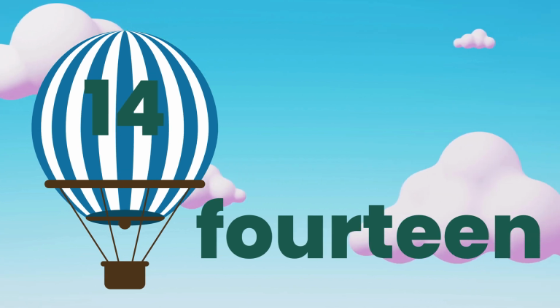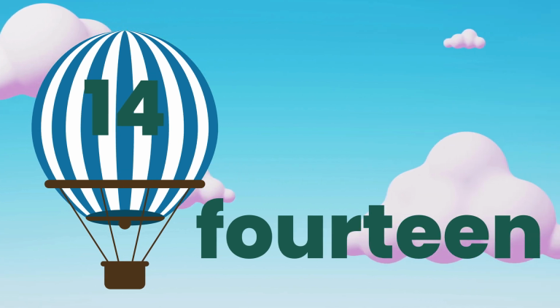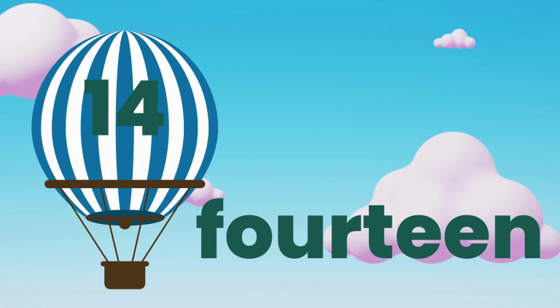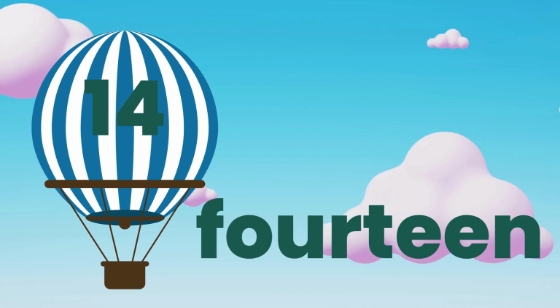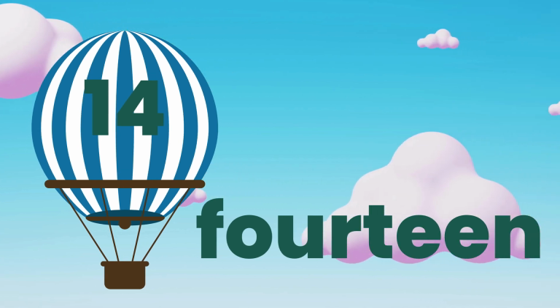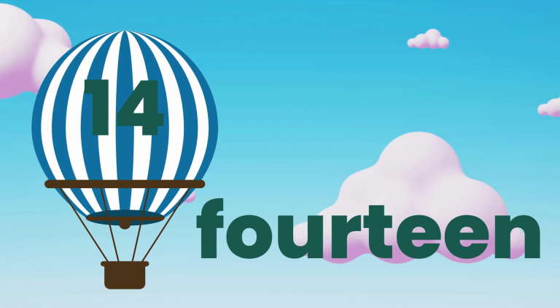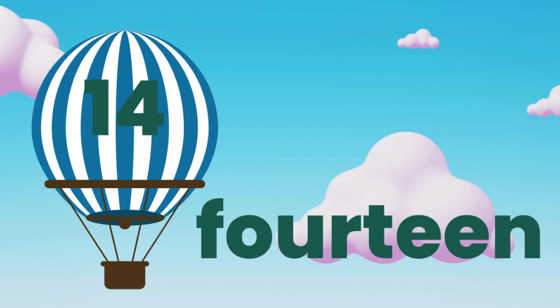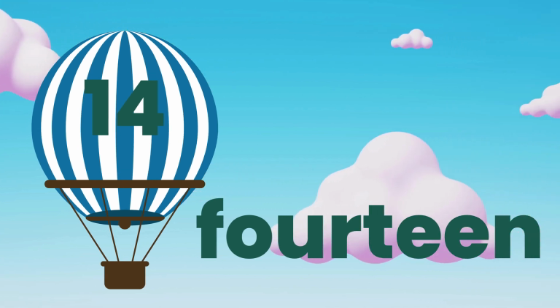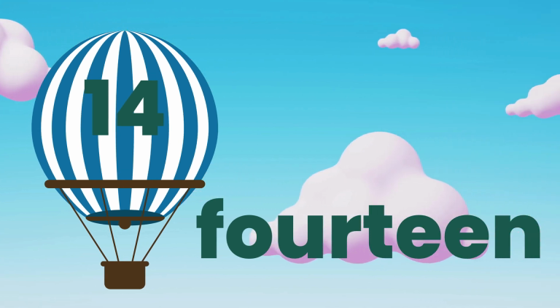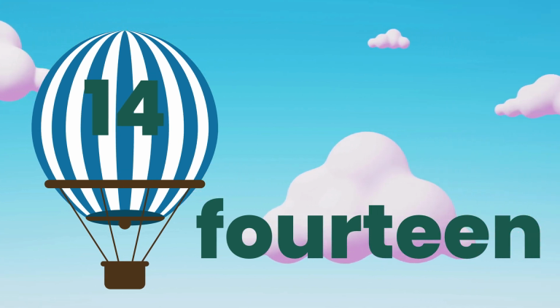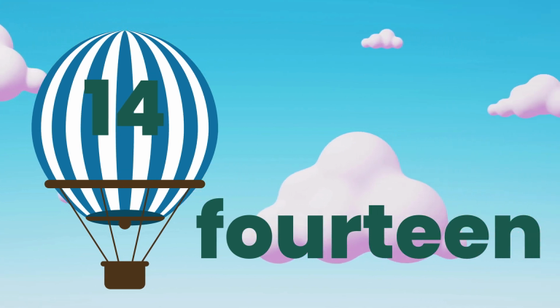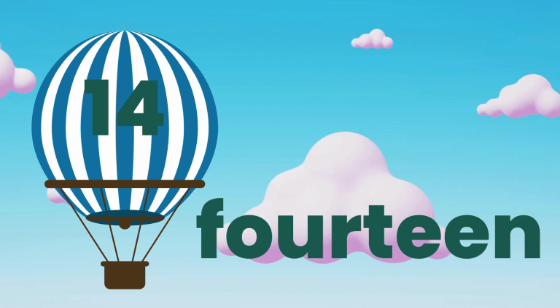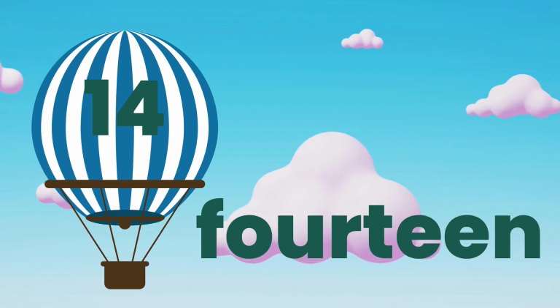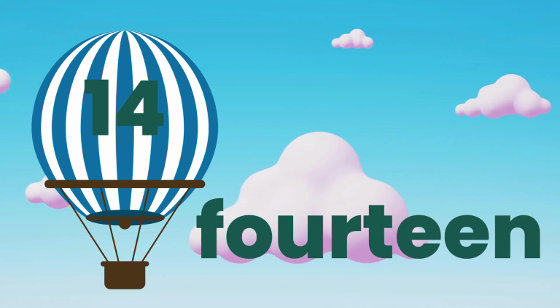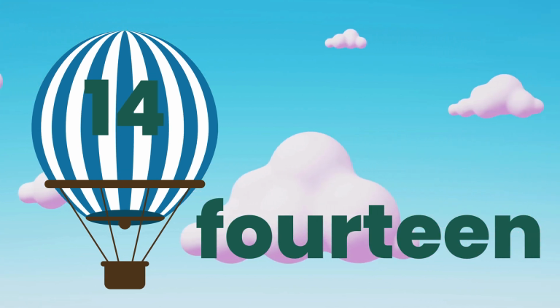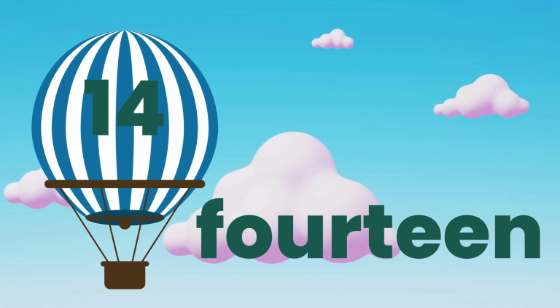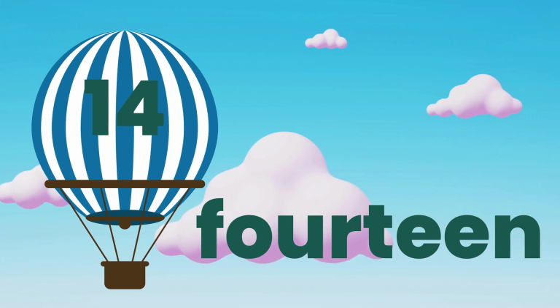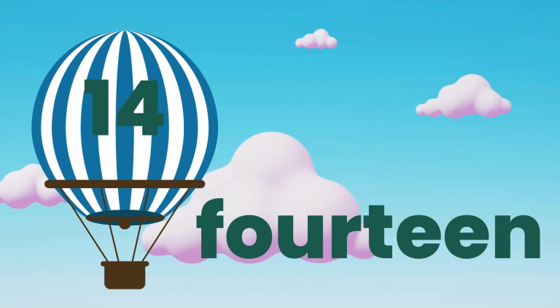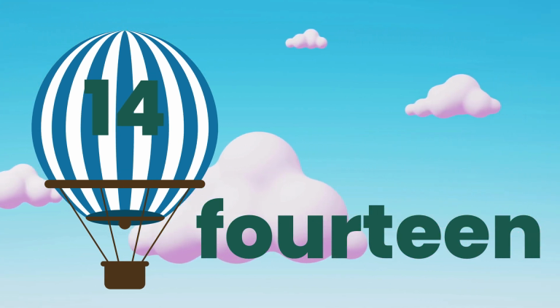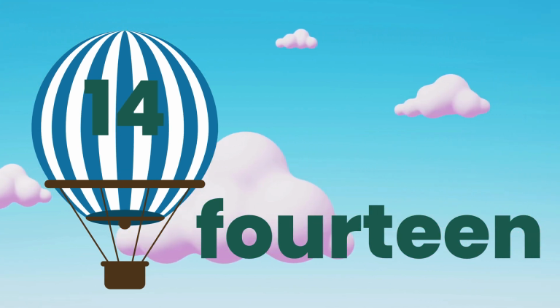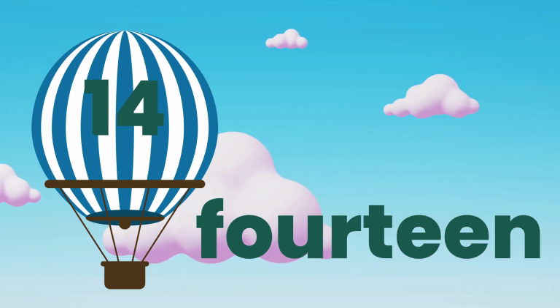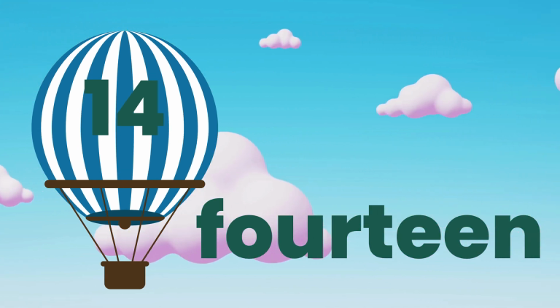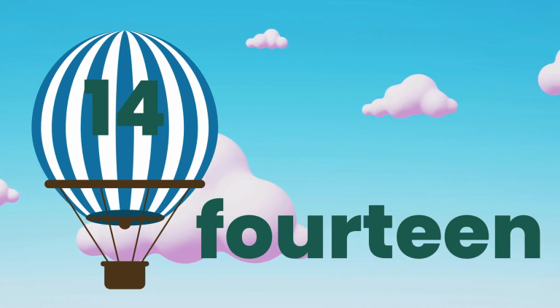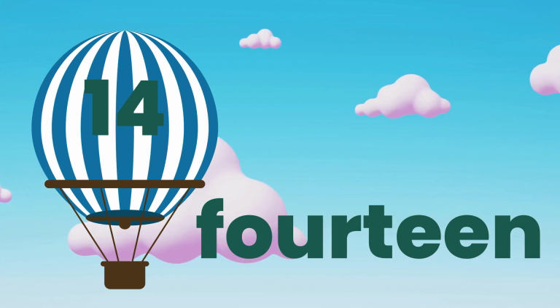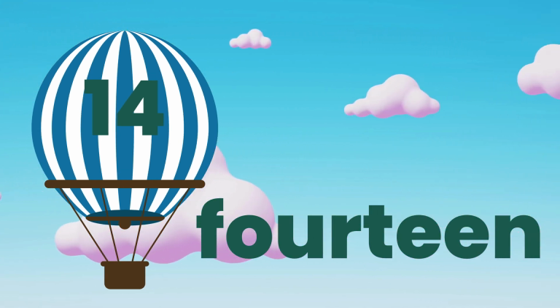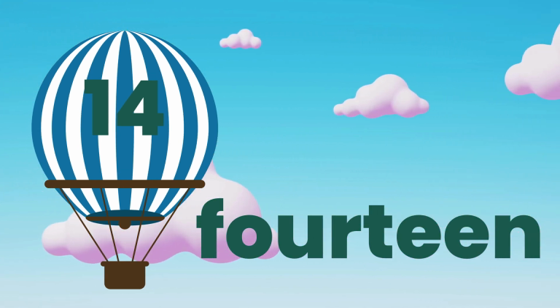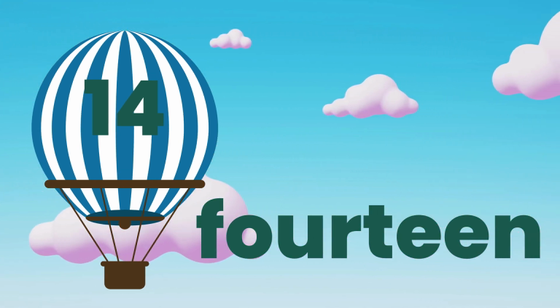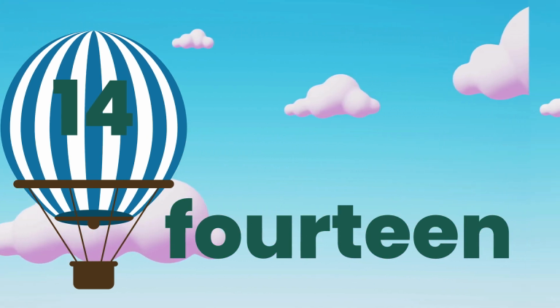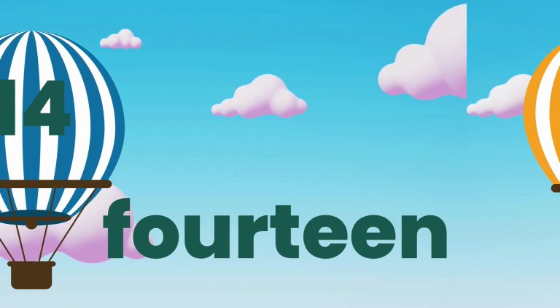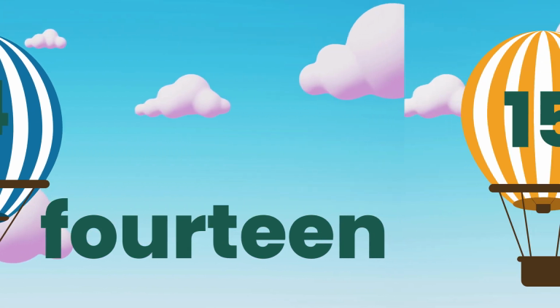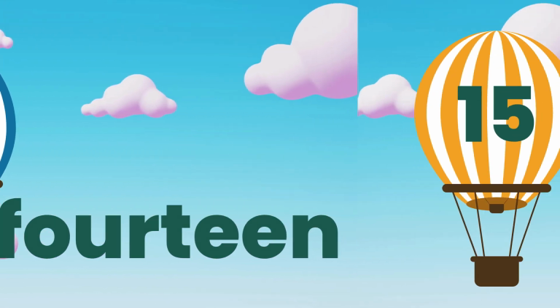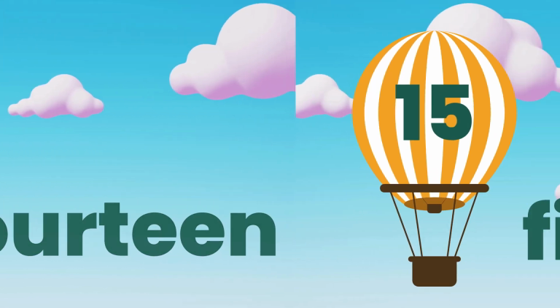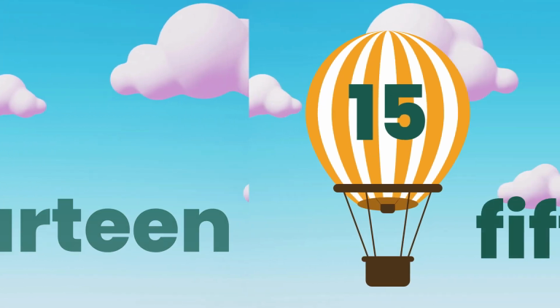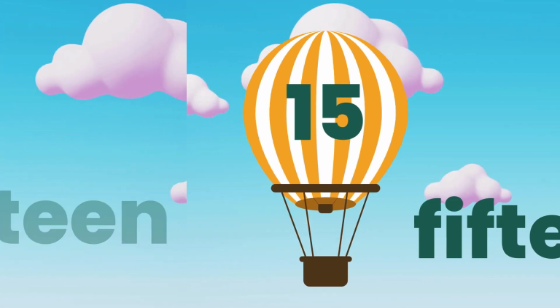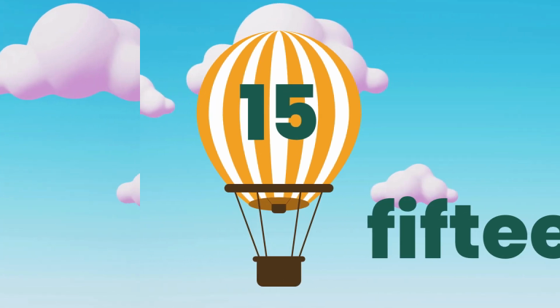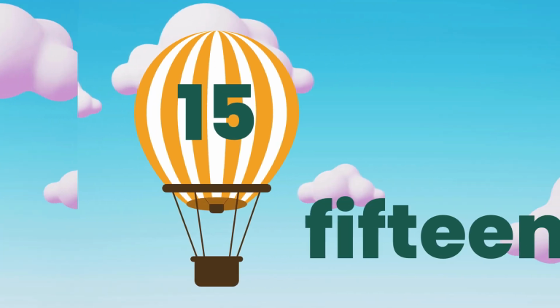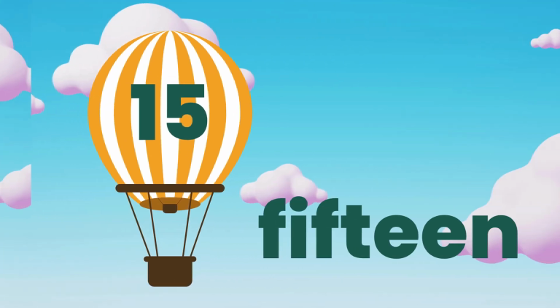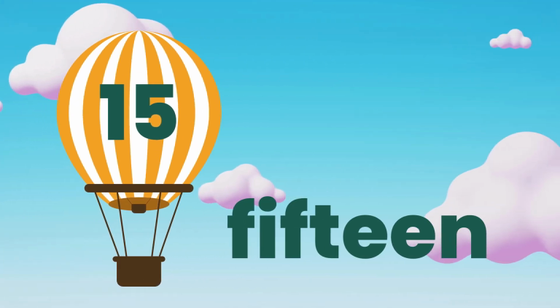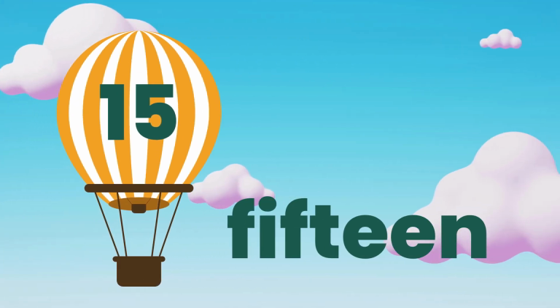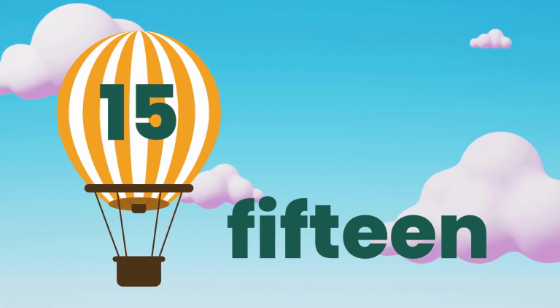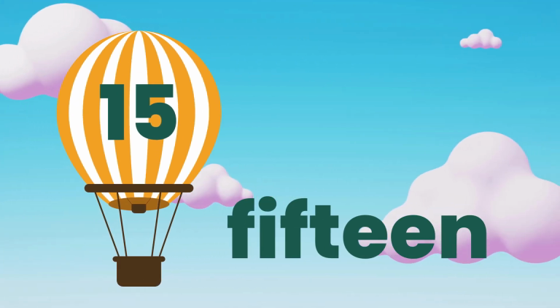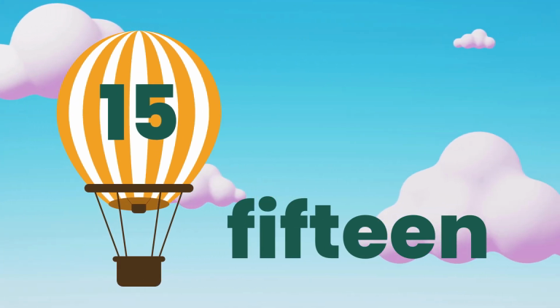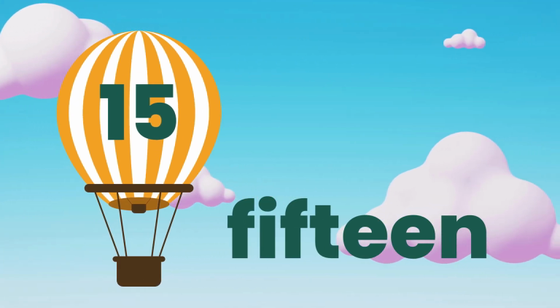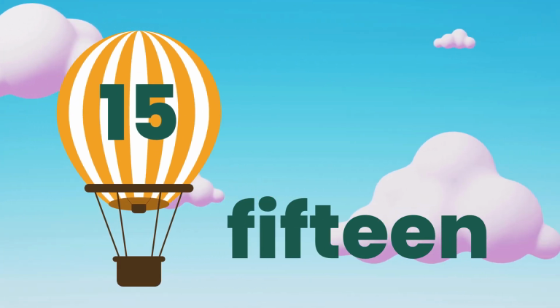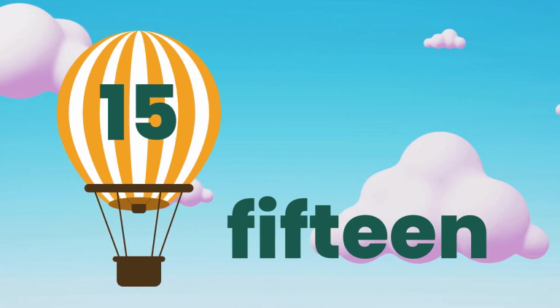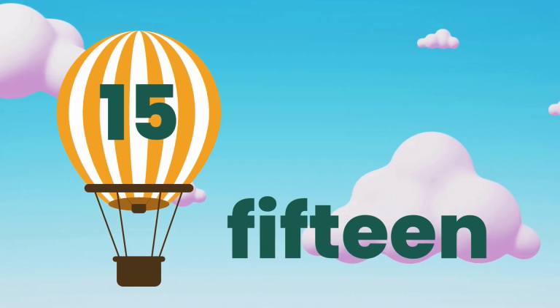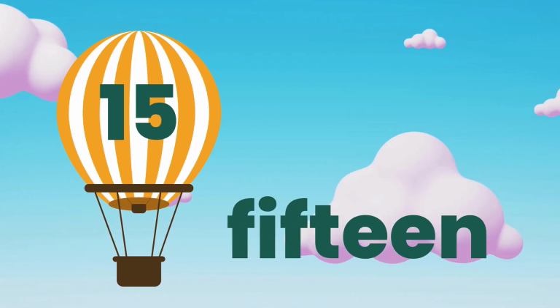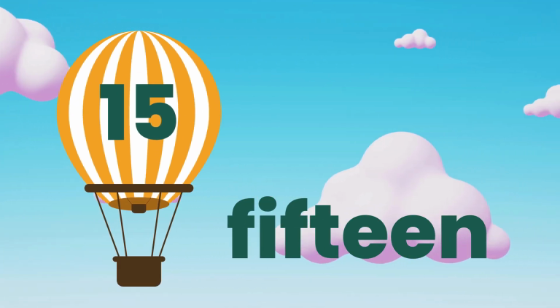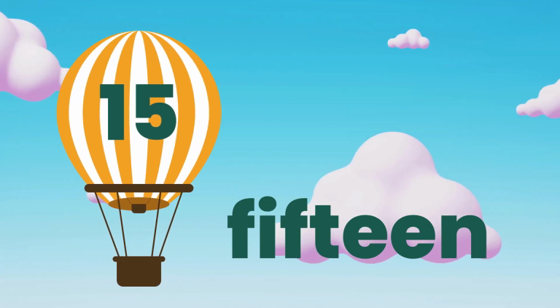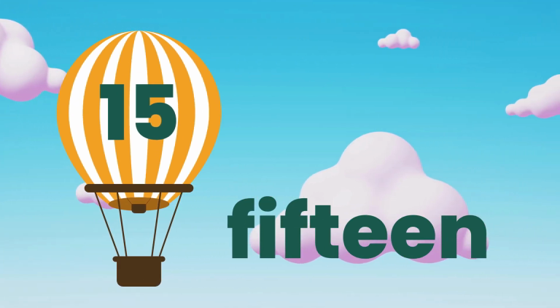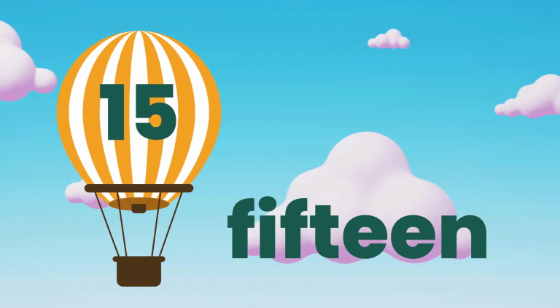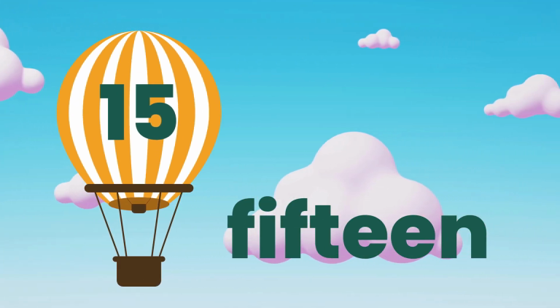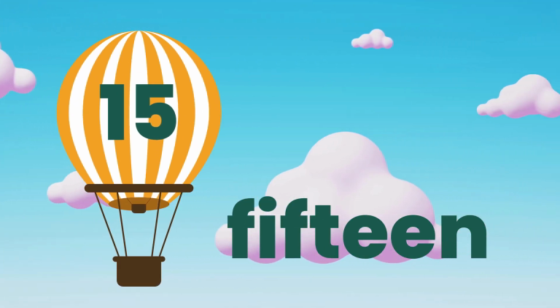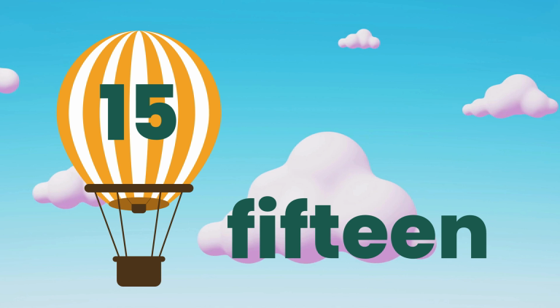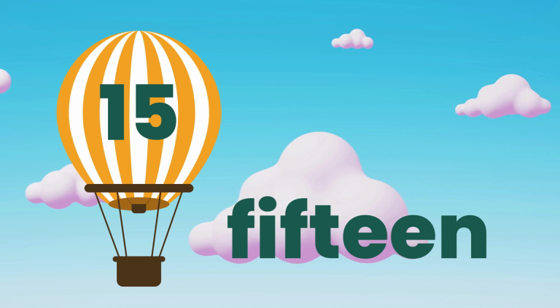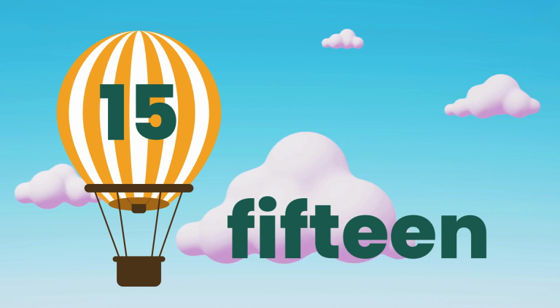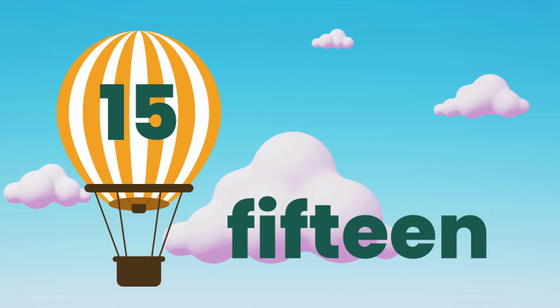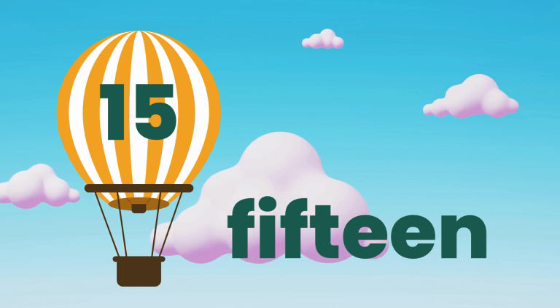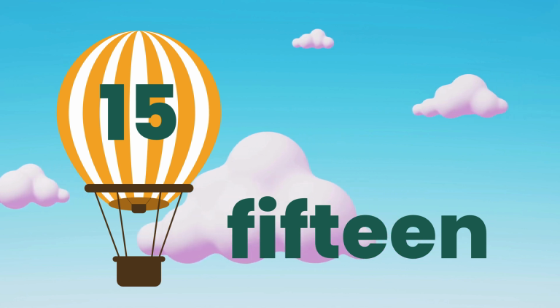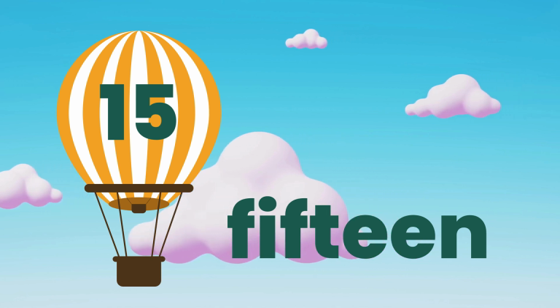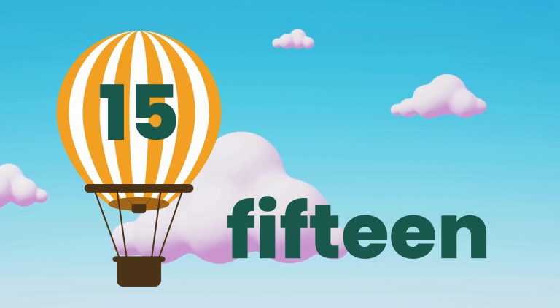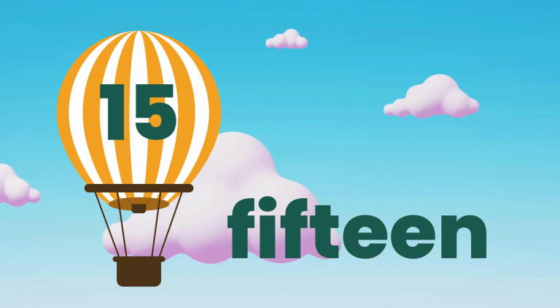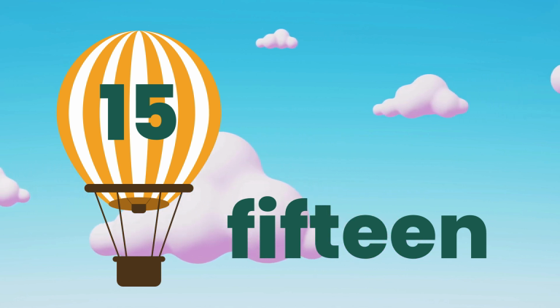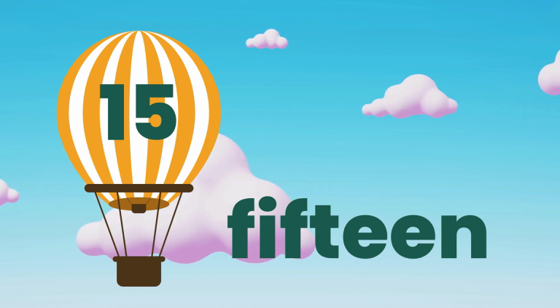14. F.O.U.R.T.E.E.N. 14. 15. F.I.F.T.E.E.N. 15.